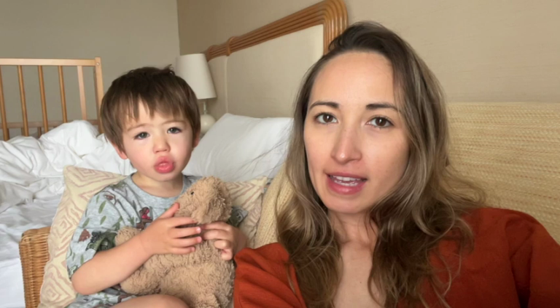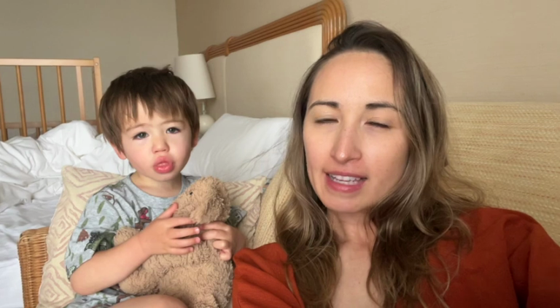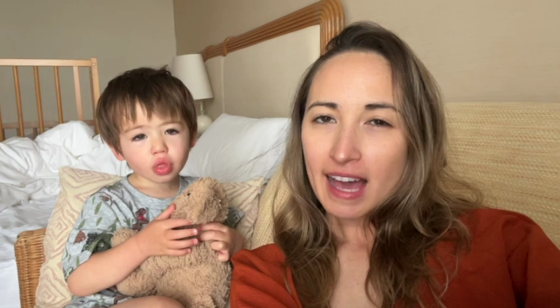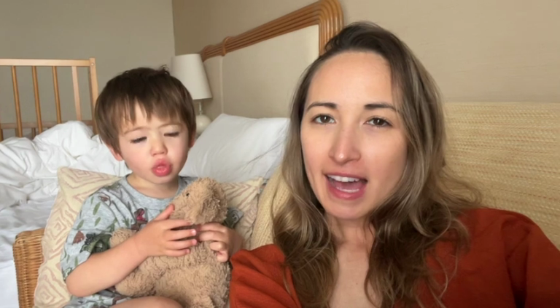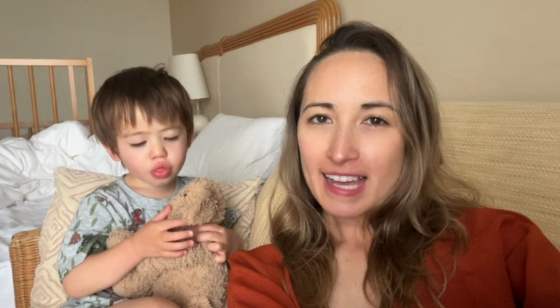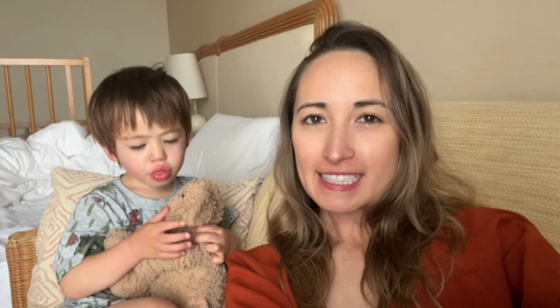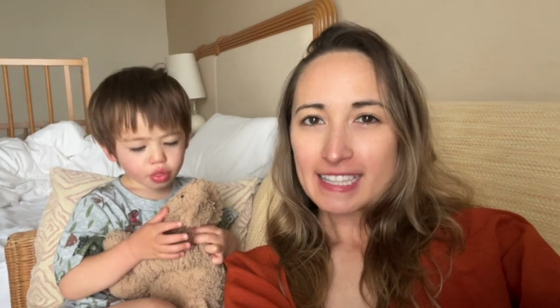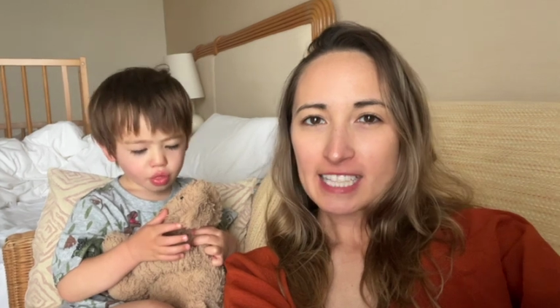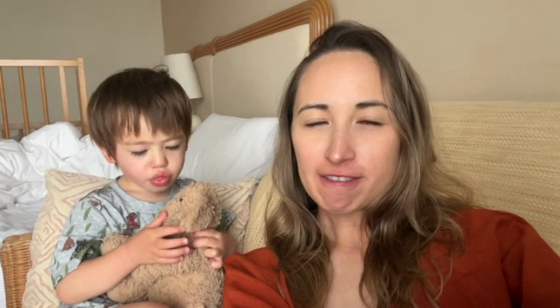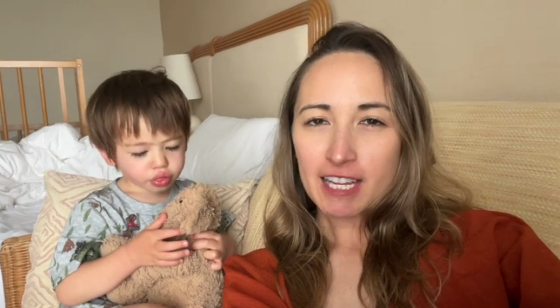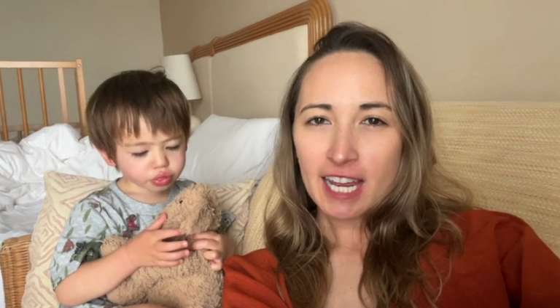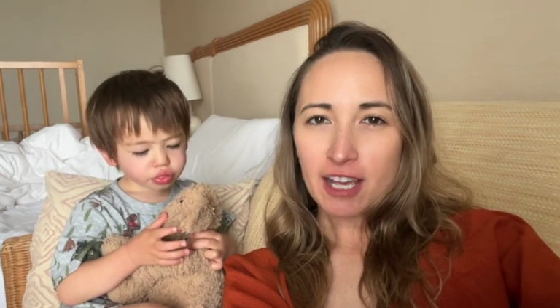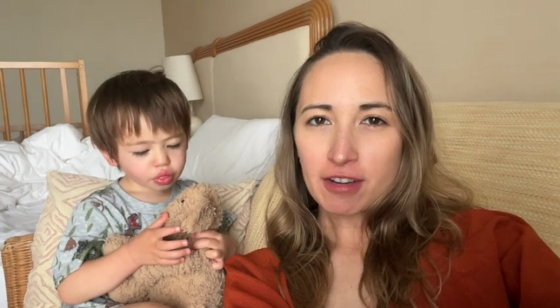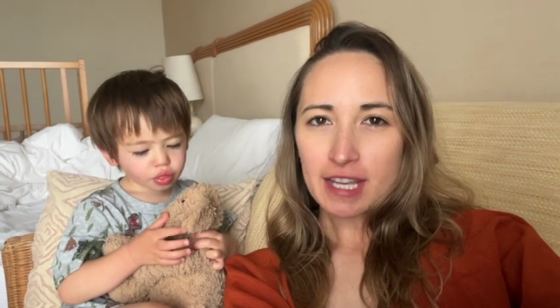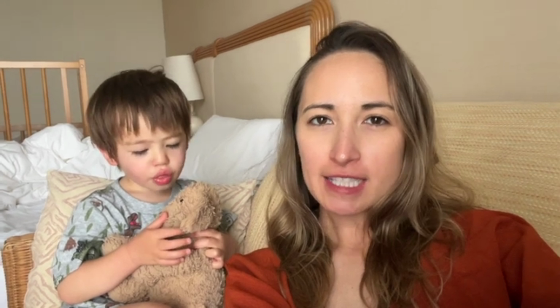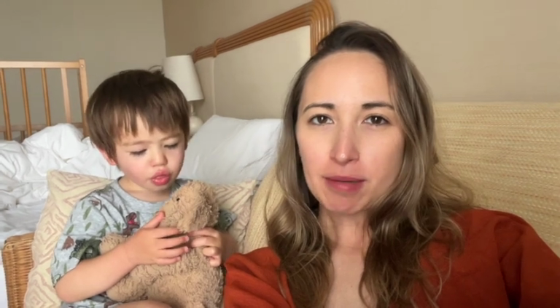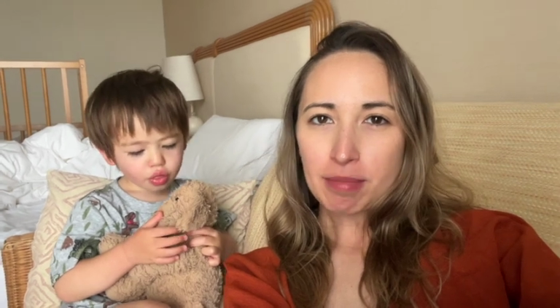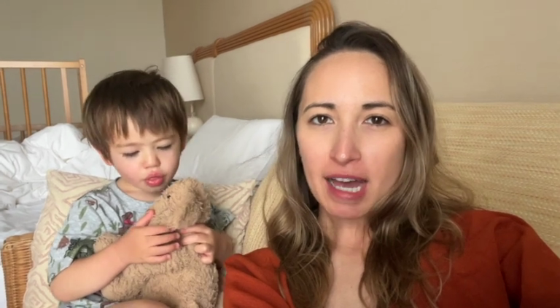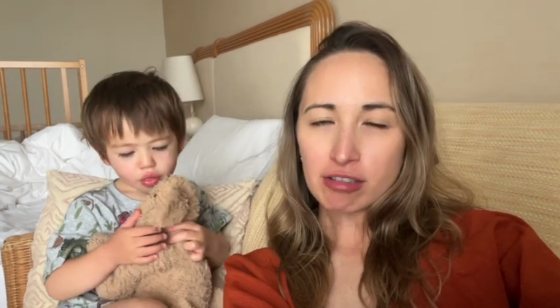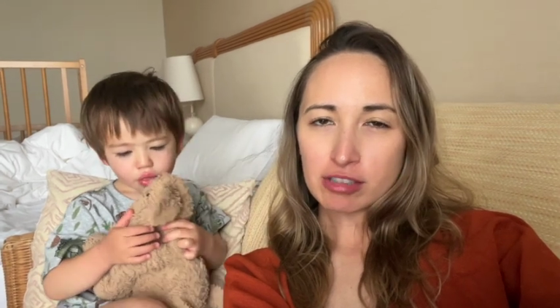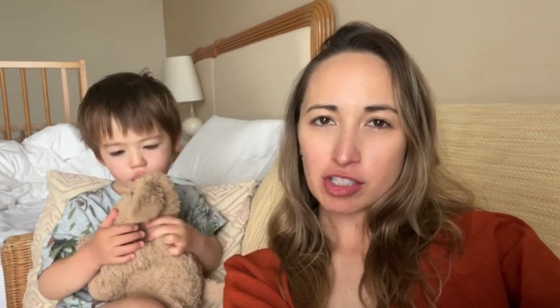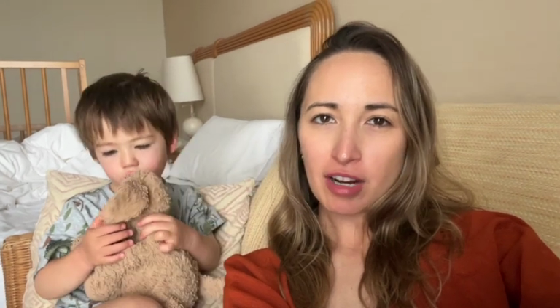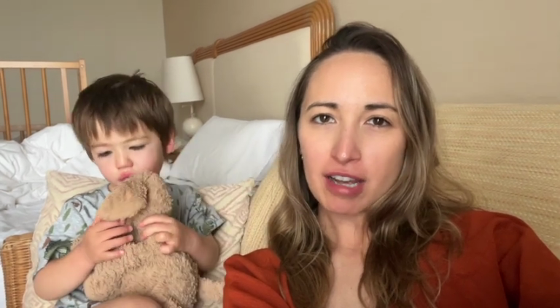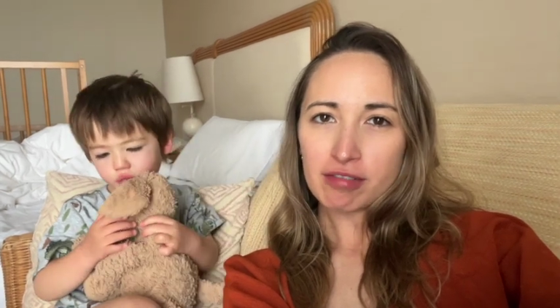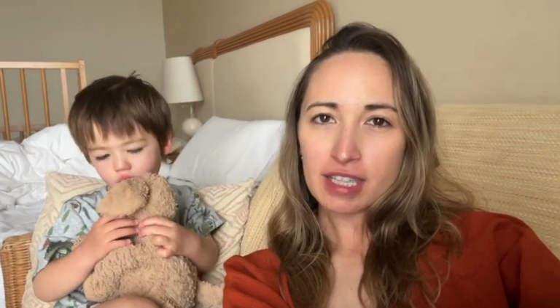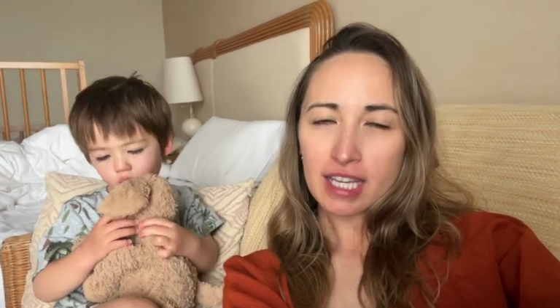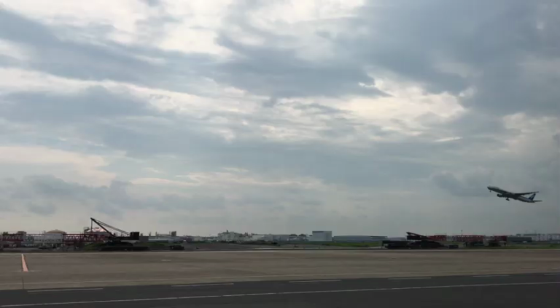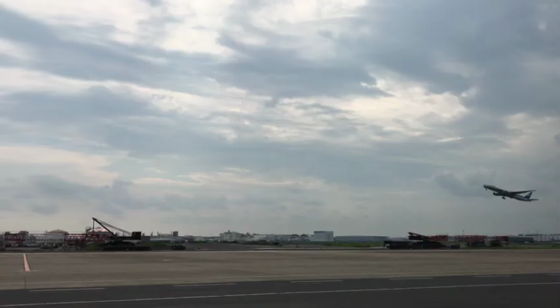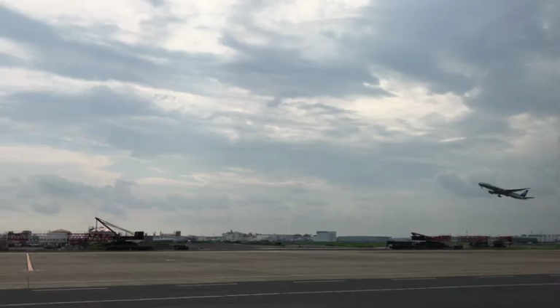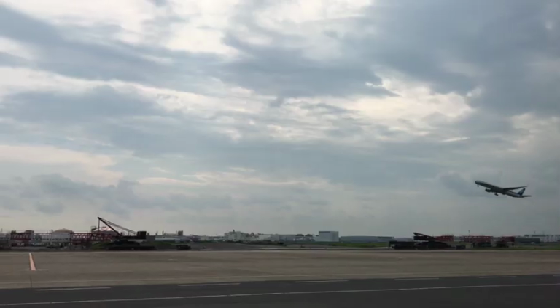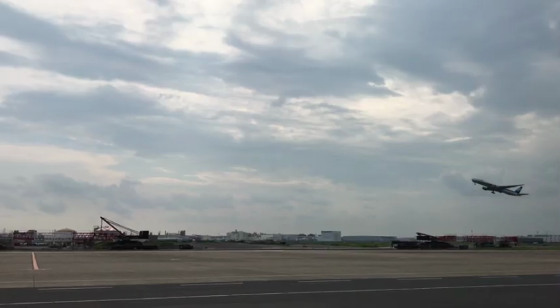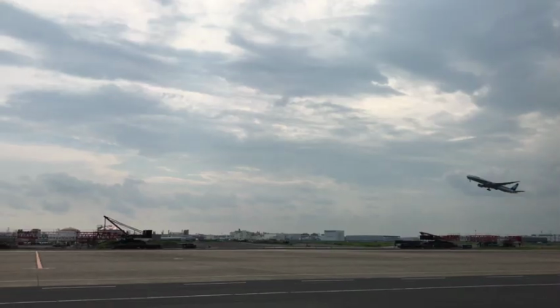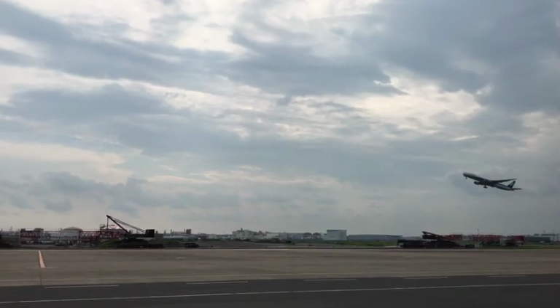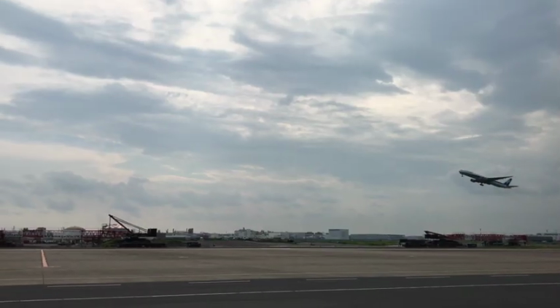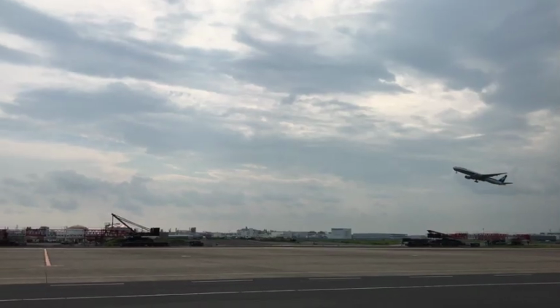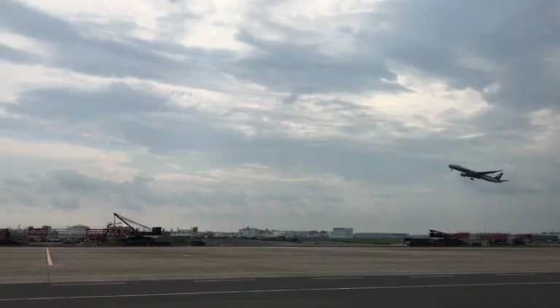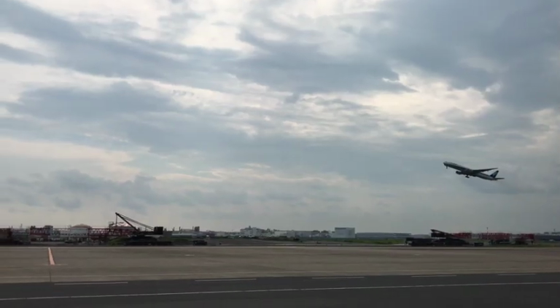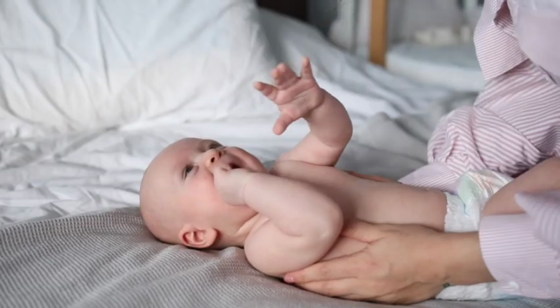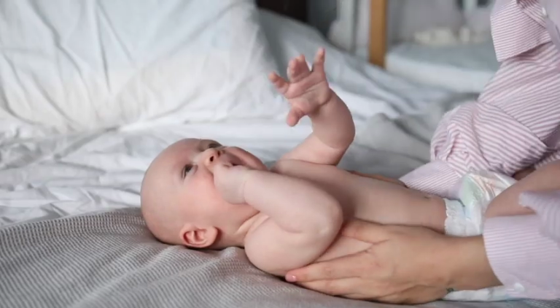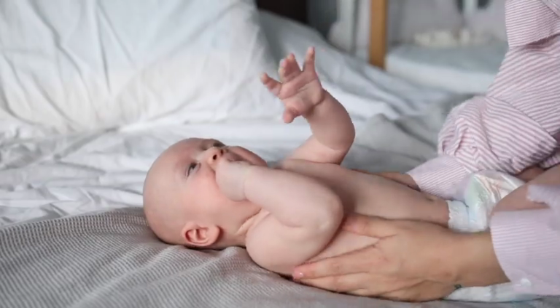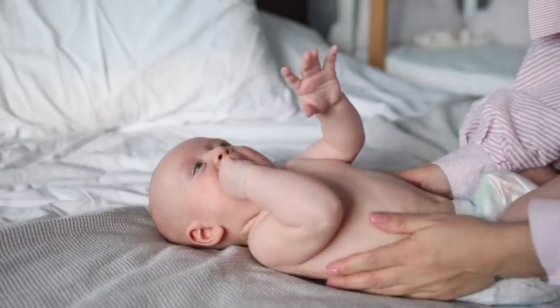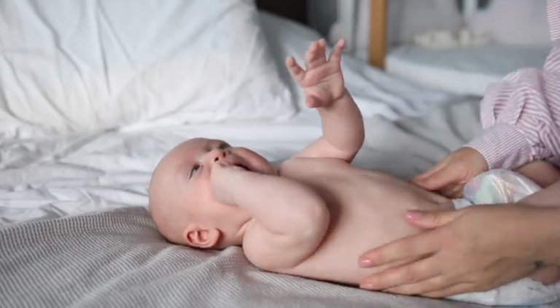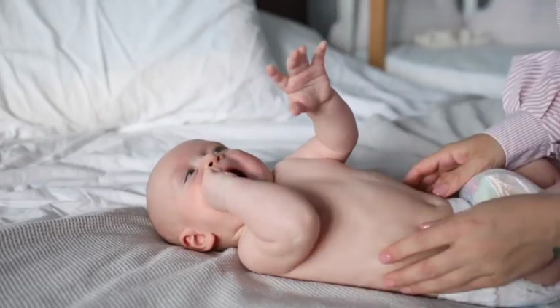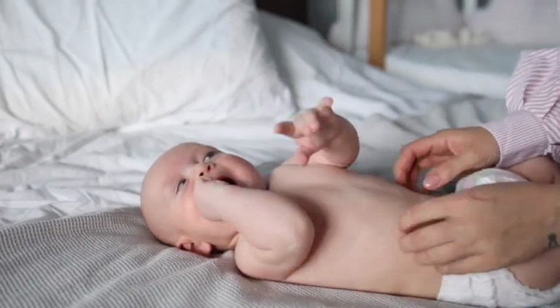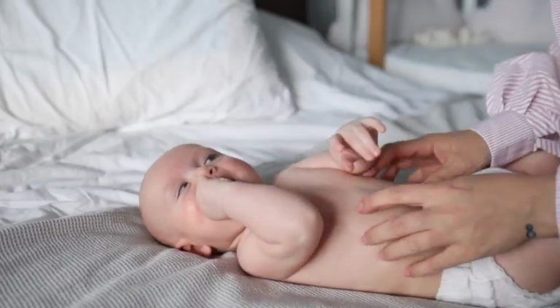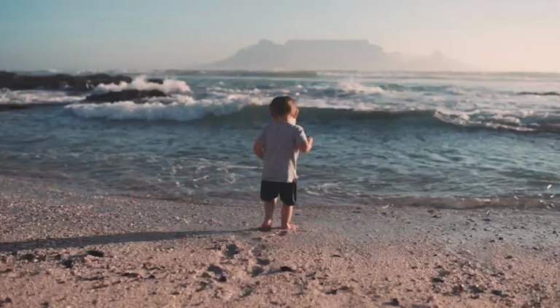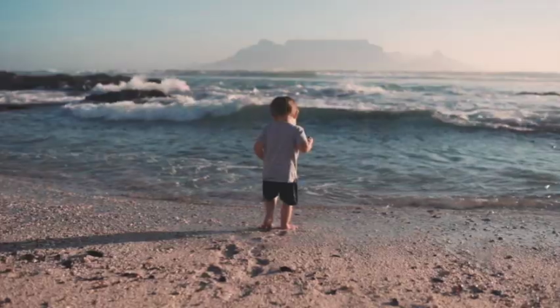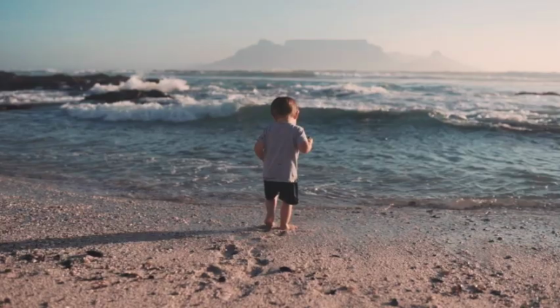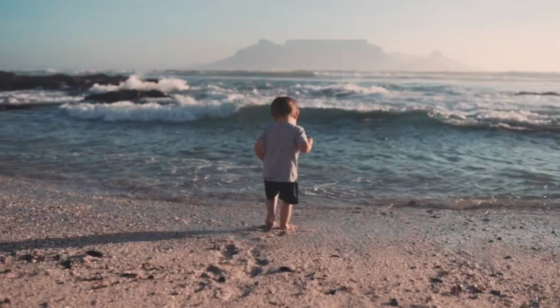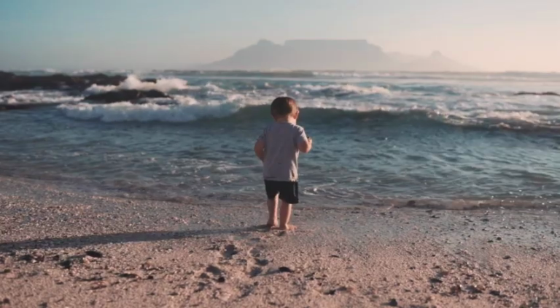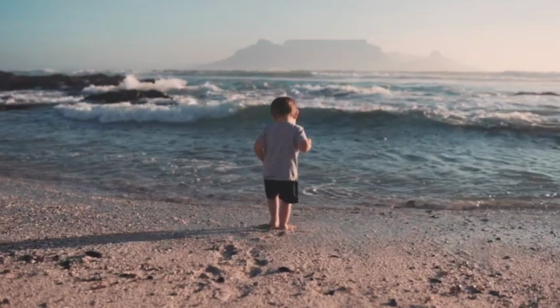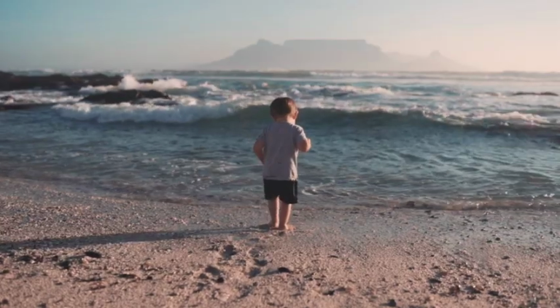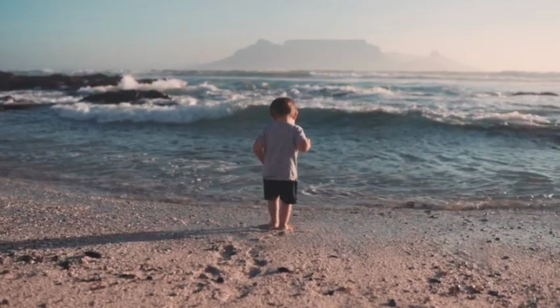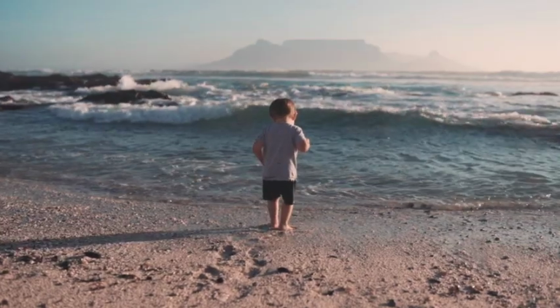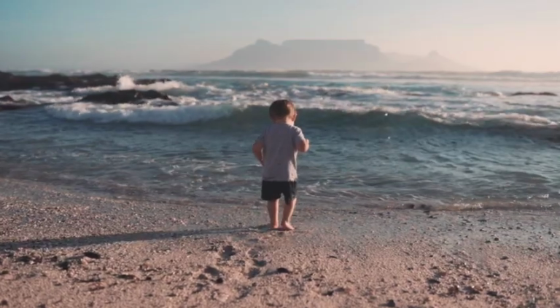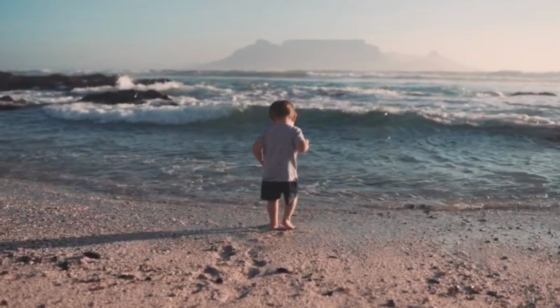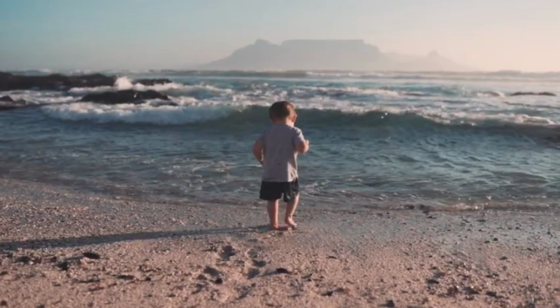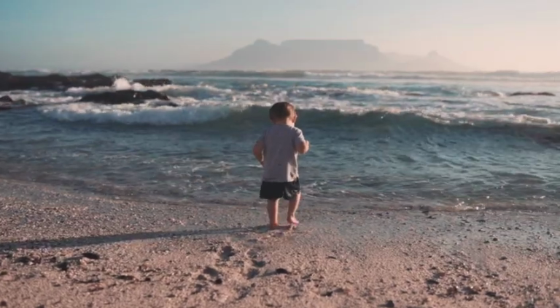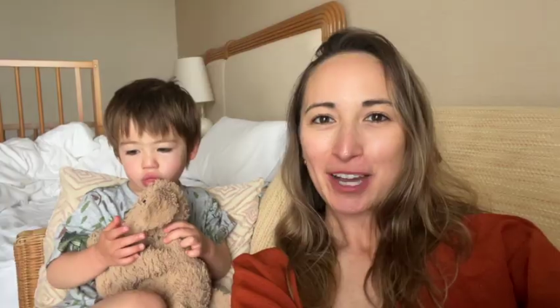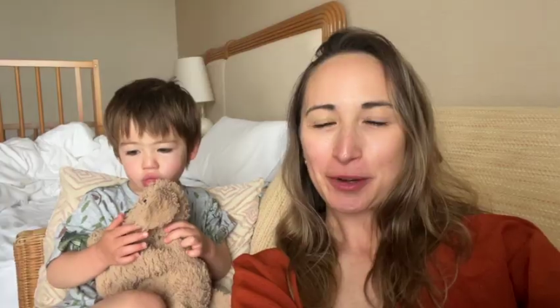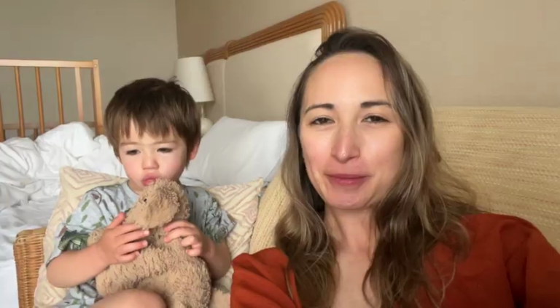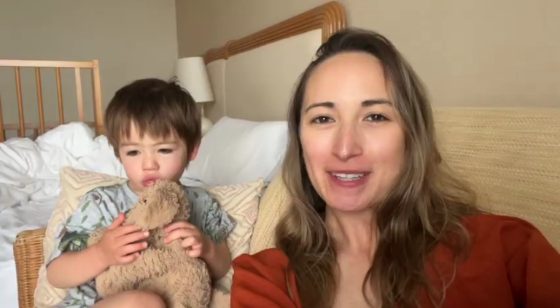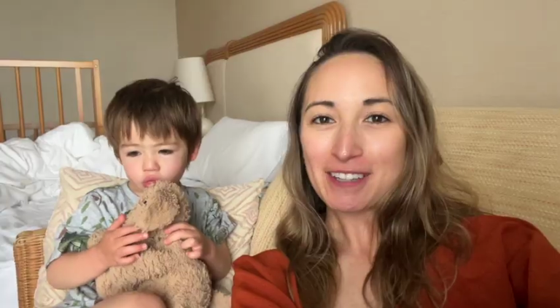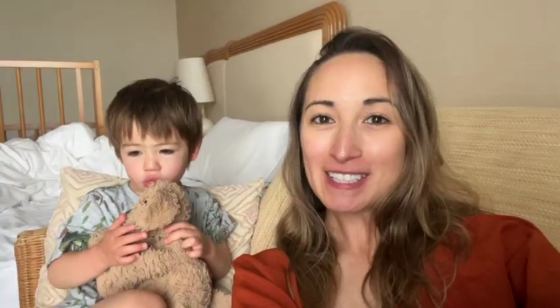Hey guys, this video is about traveling on a domestic flight with a baby and a toddler. Hope you enjoy!